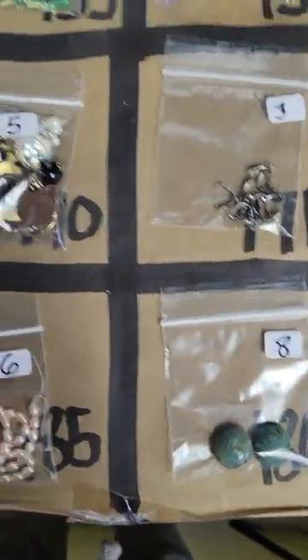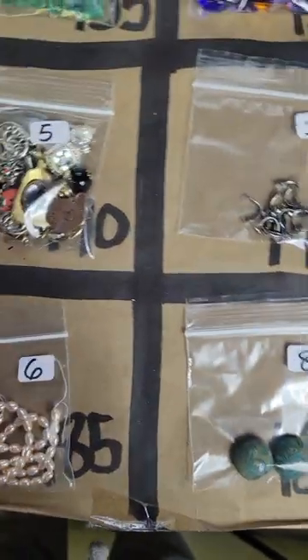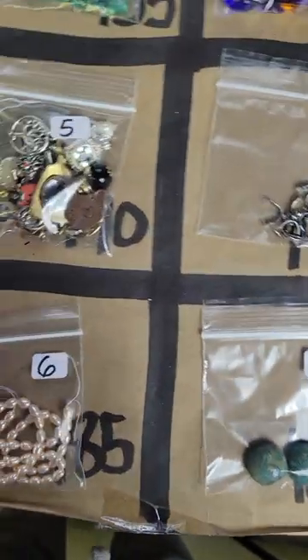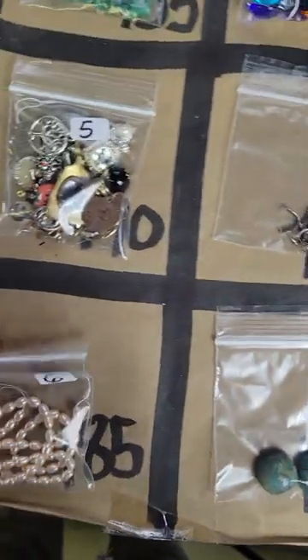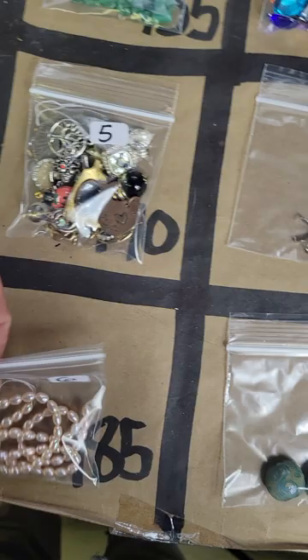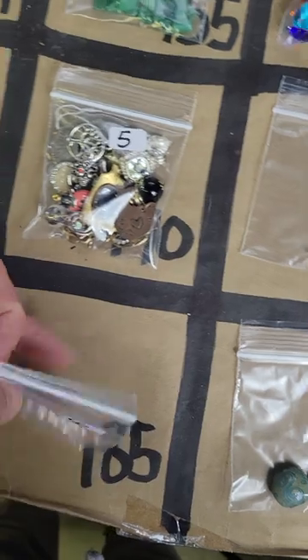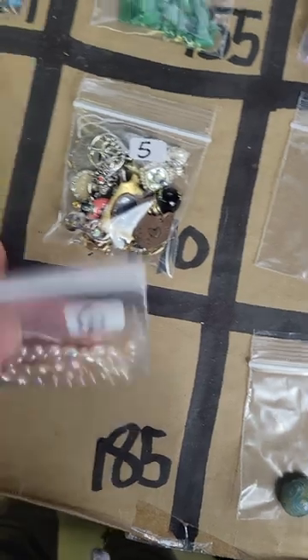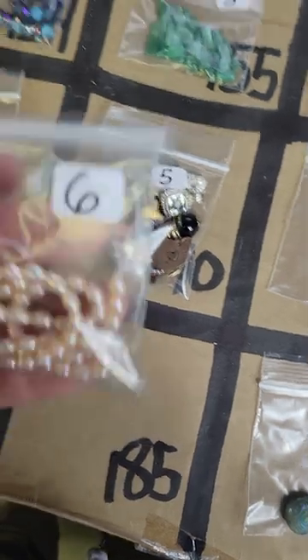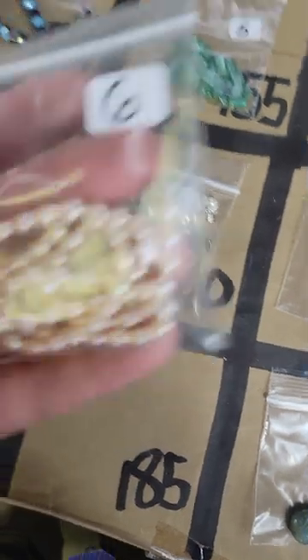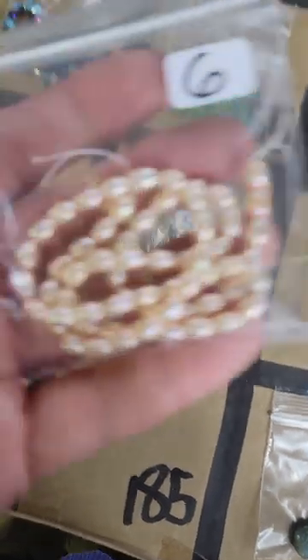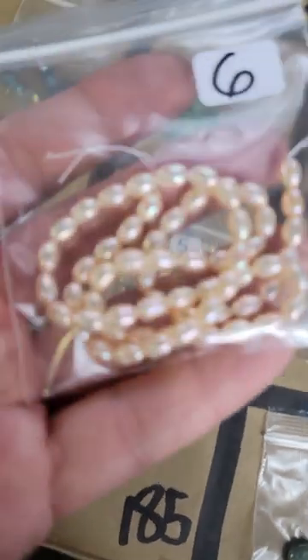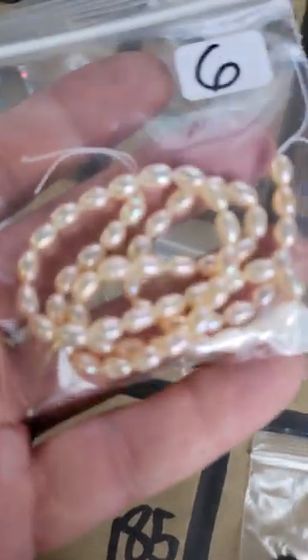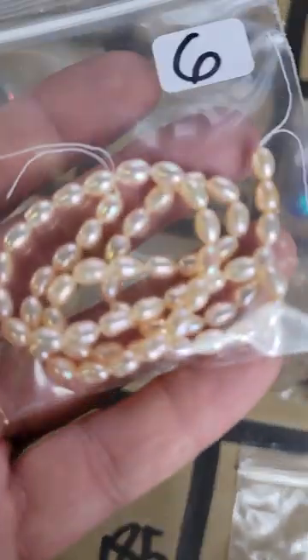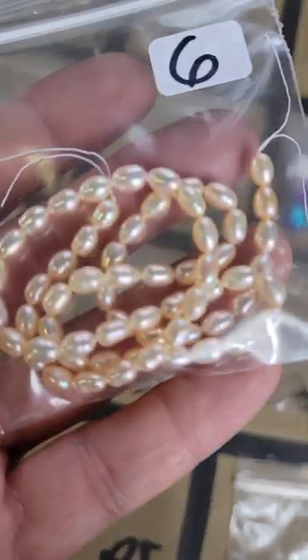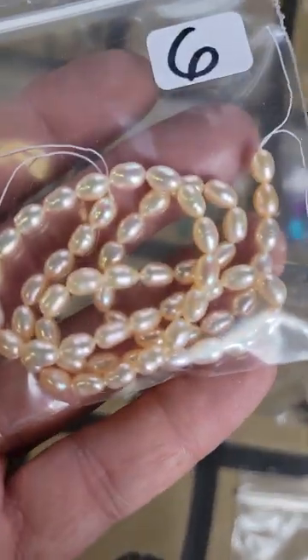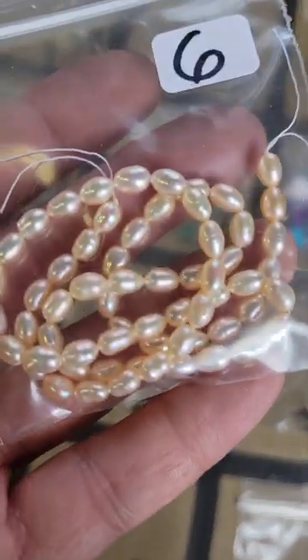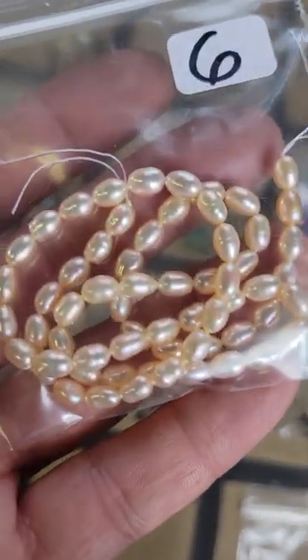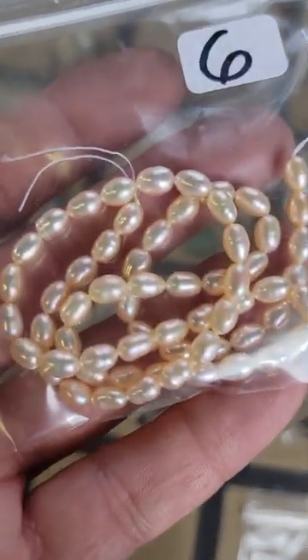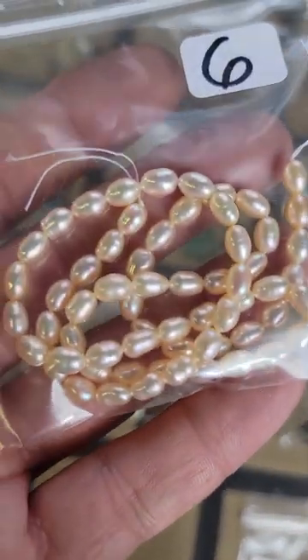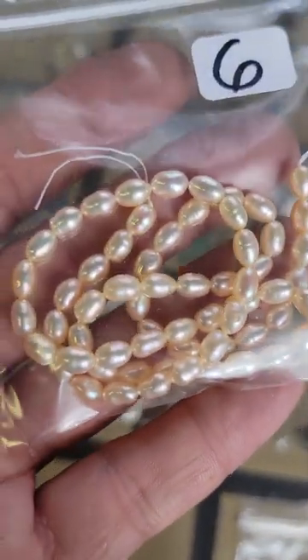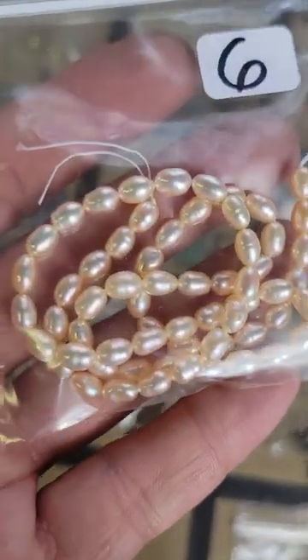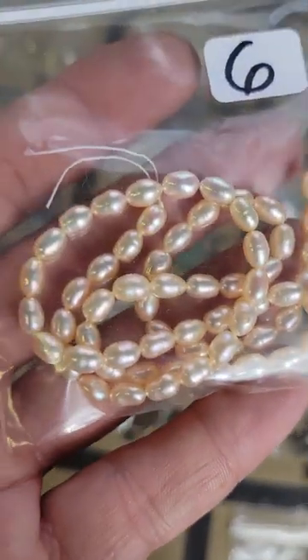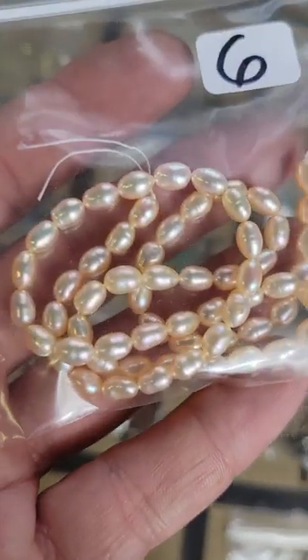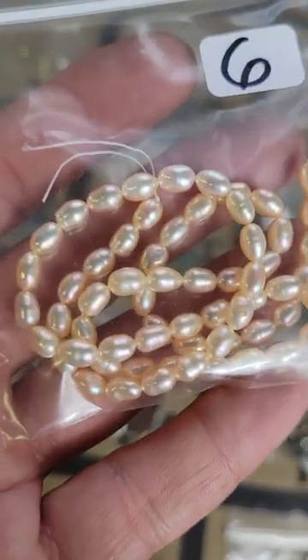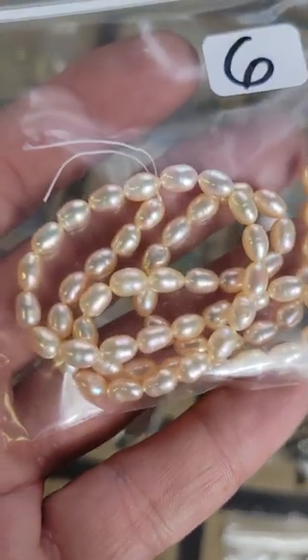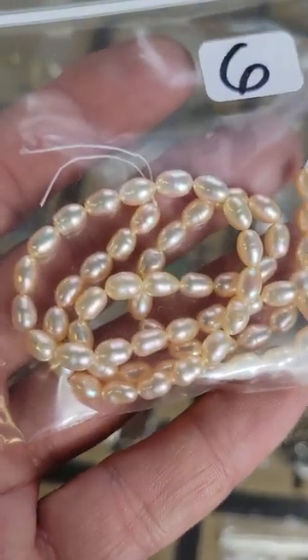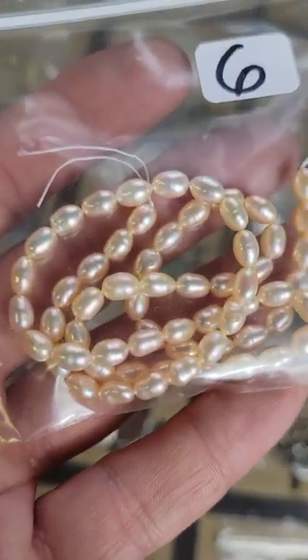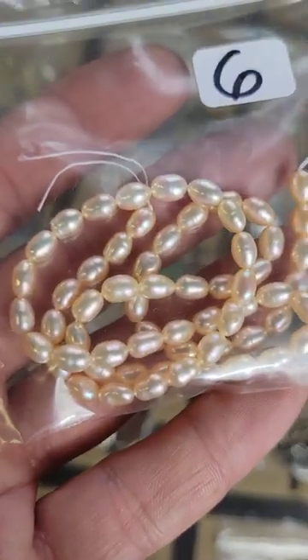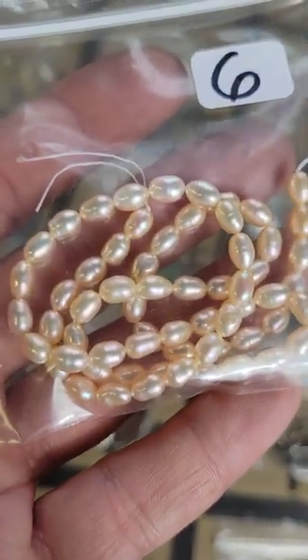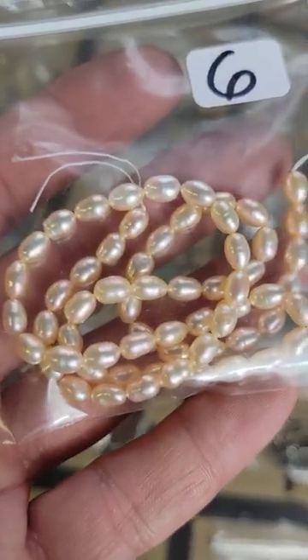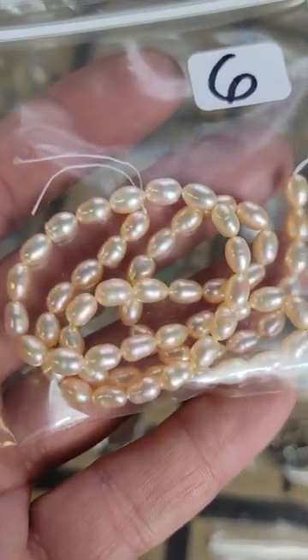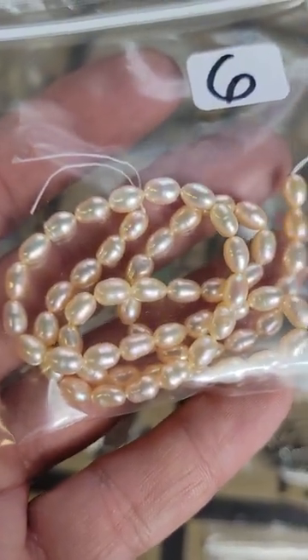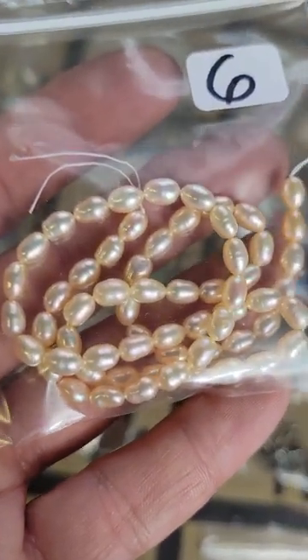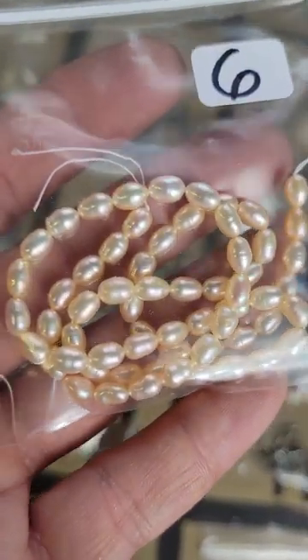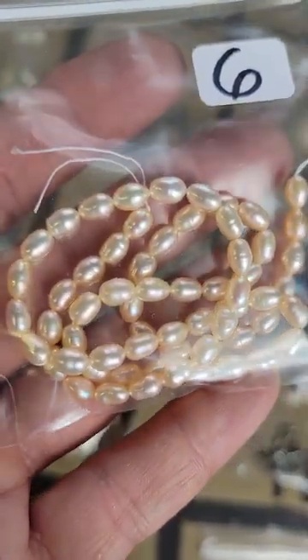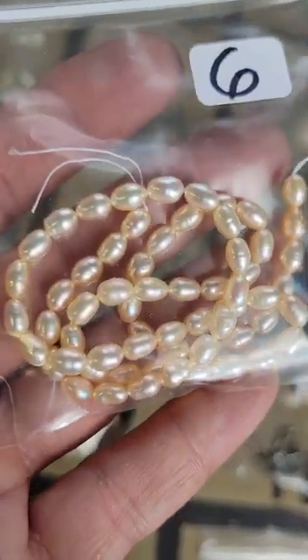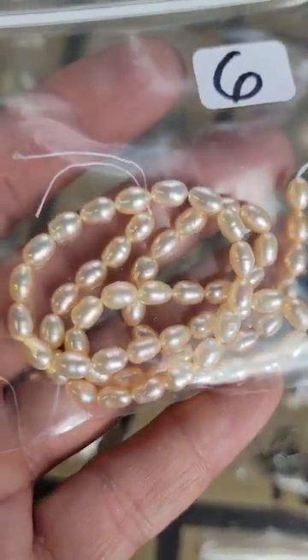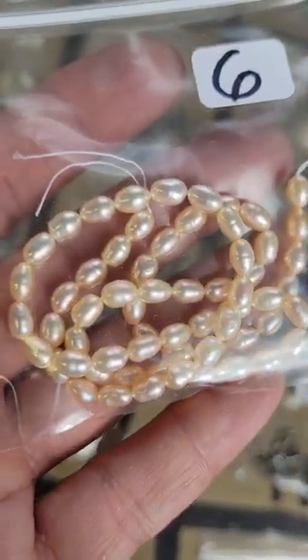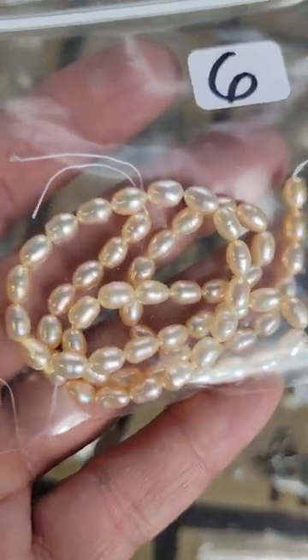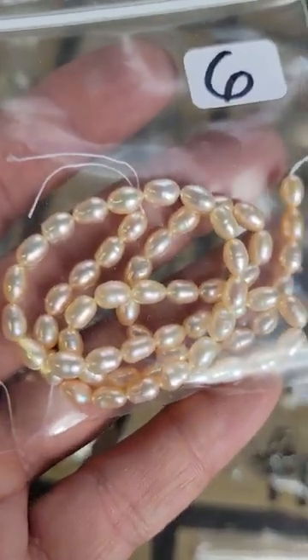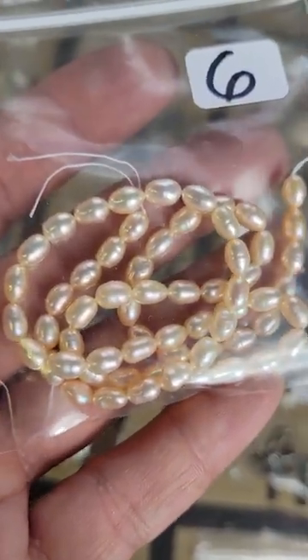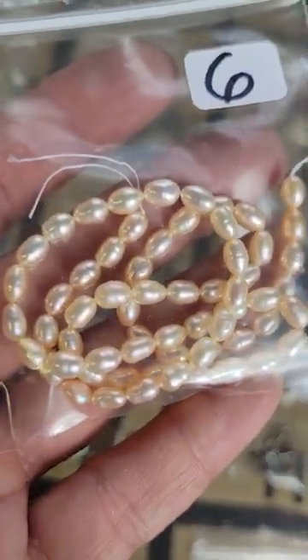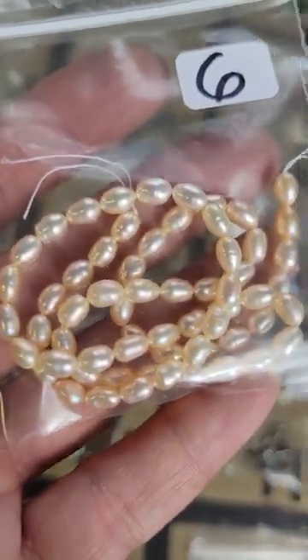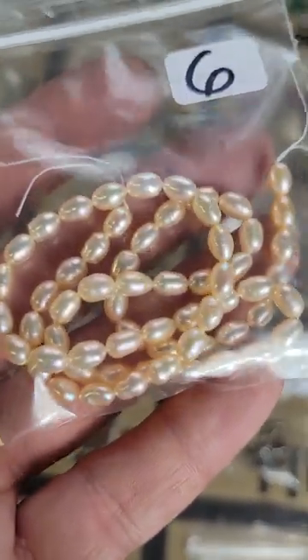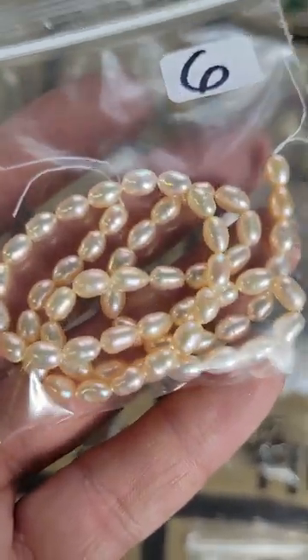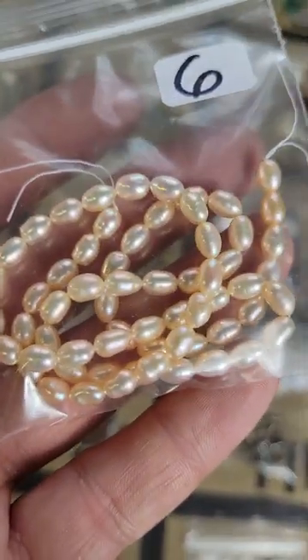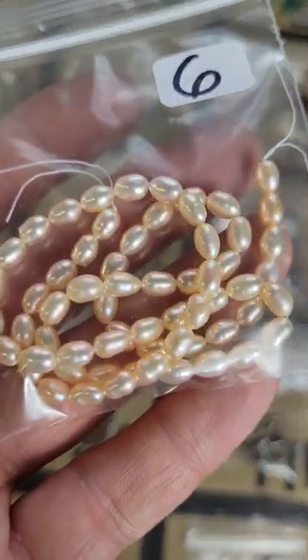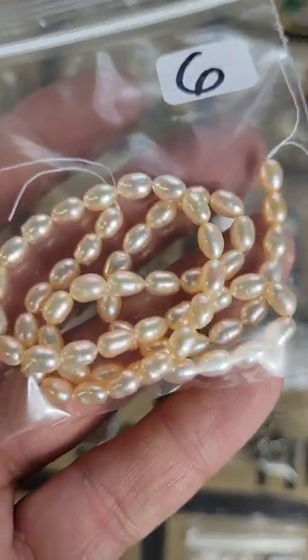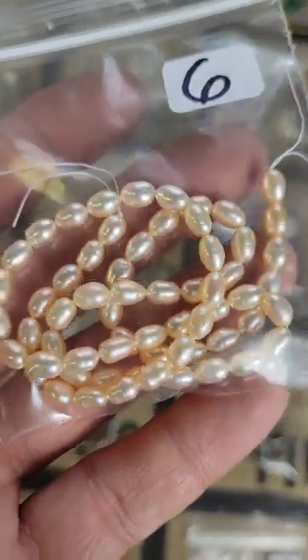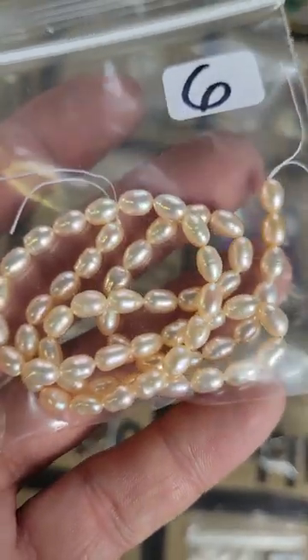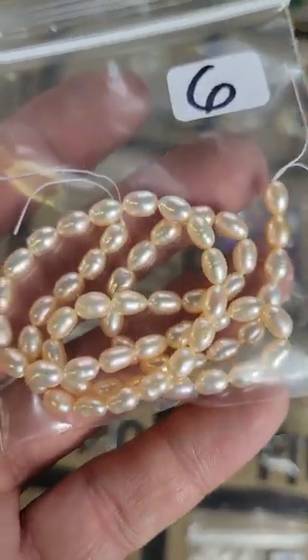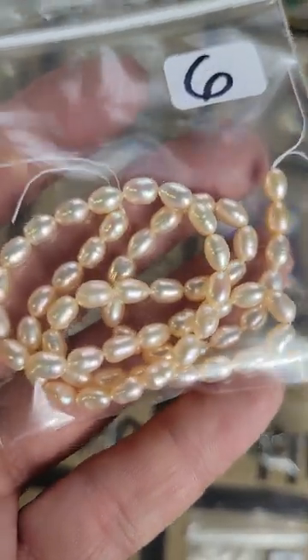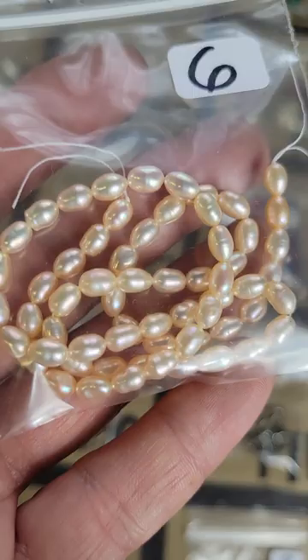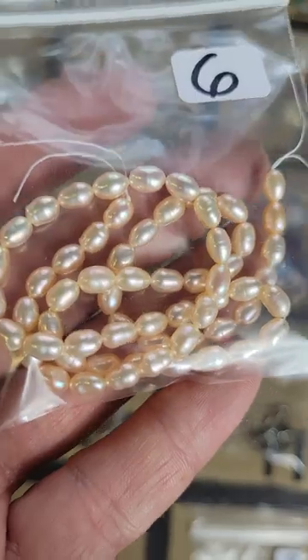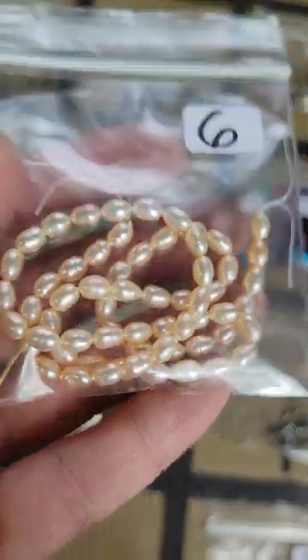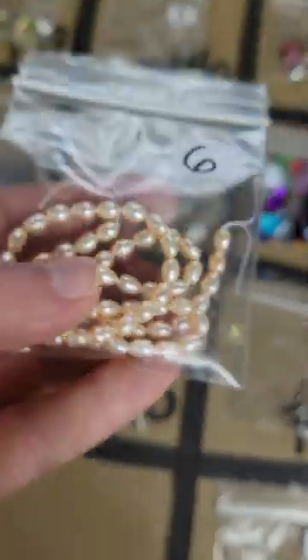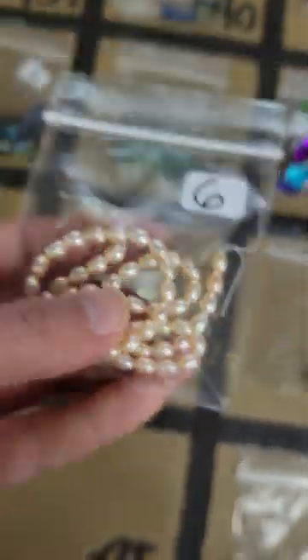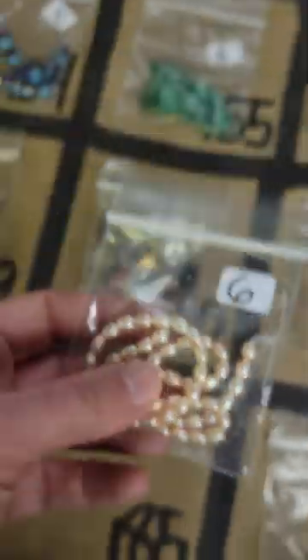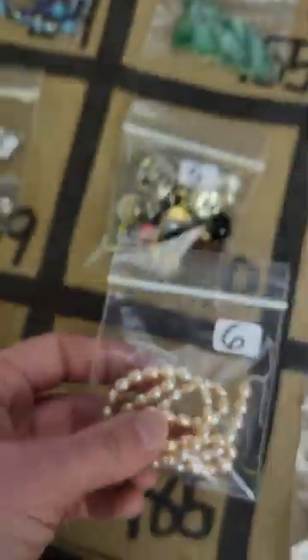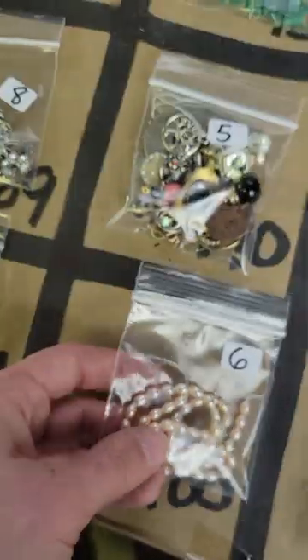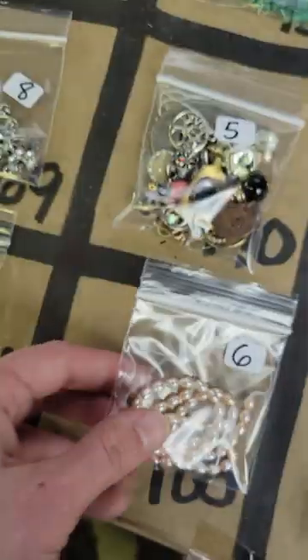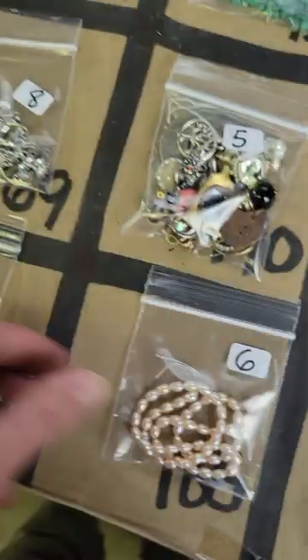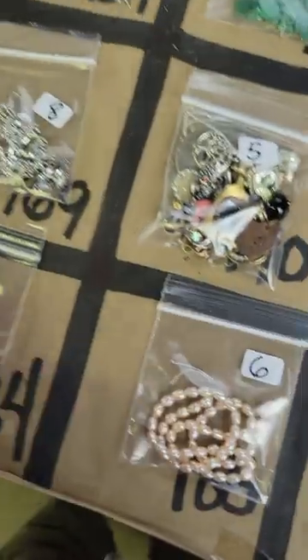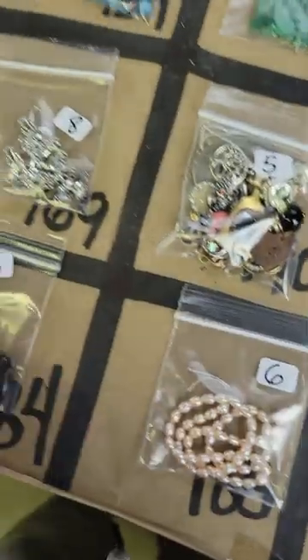Number 185: this is a cultured pearl and they are six dollars.